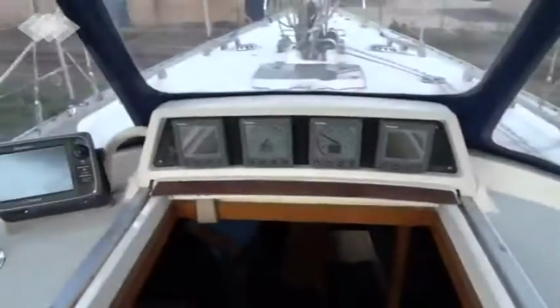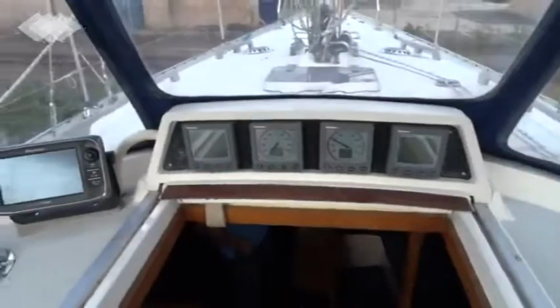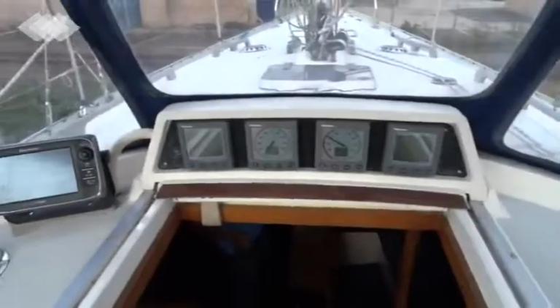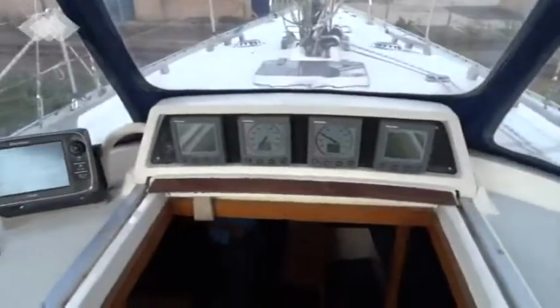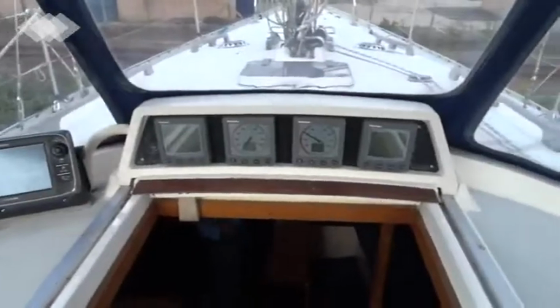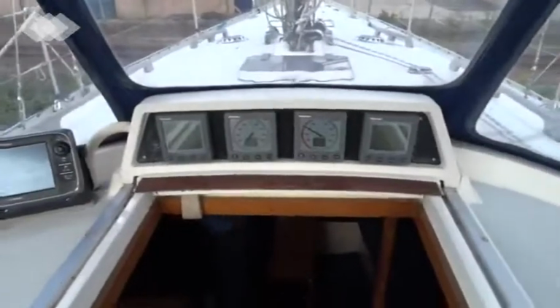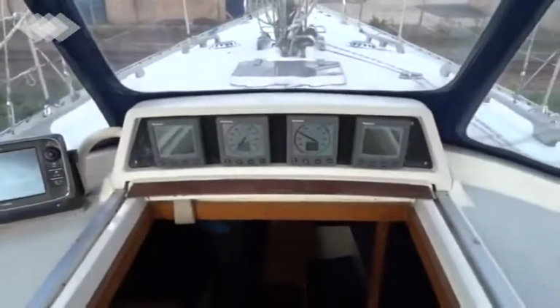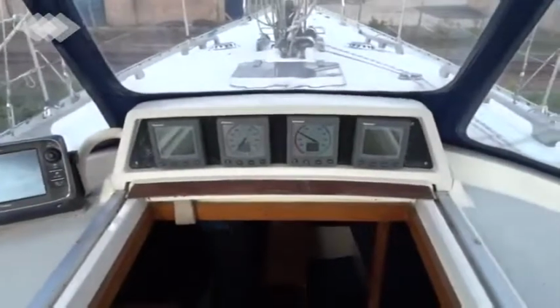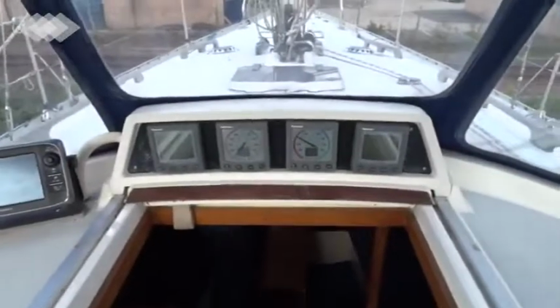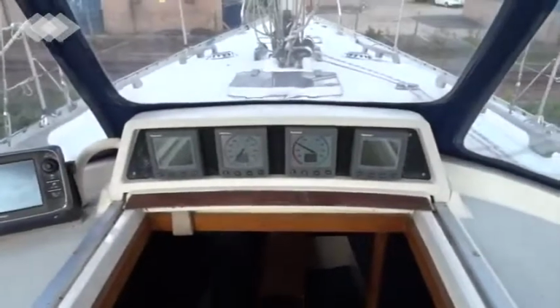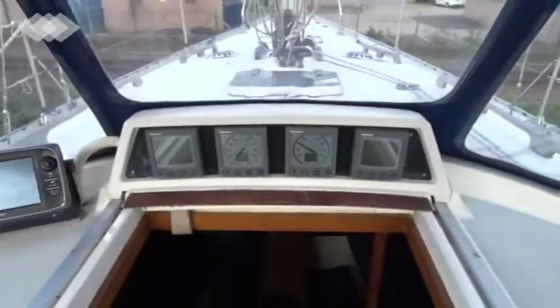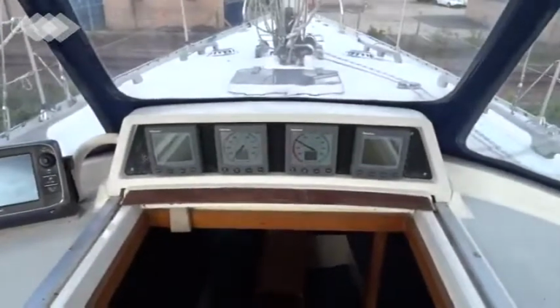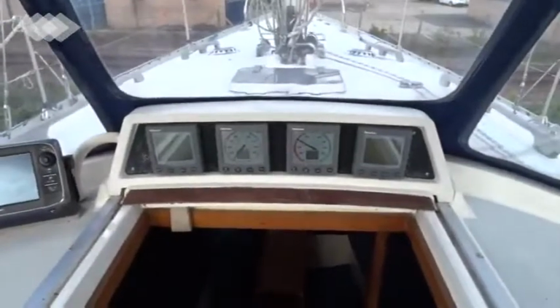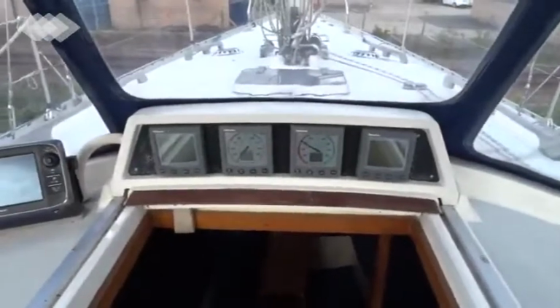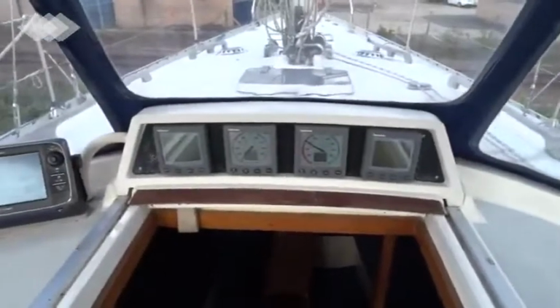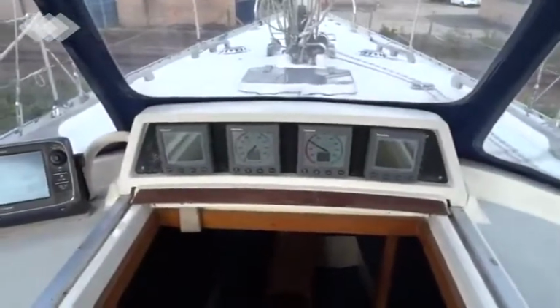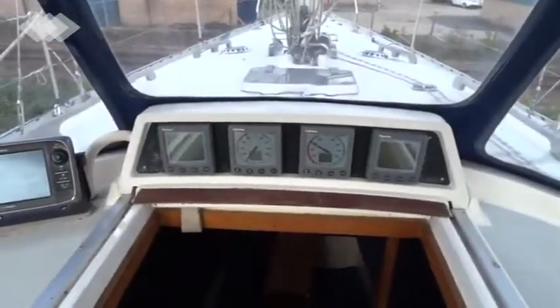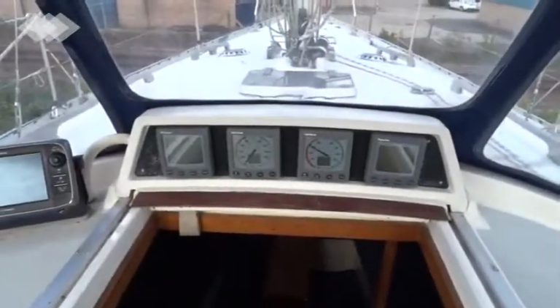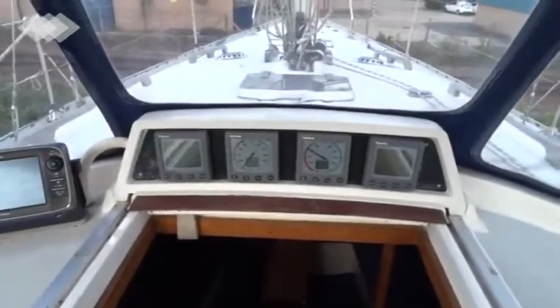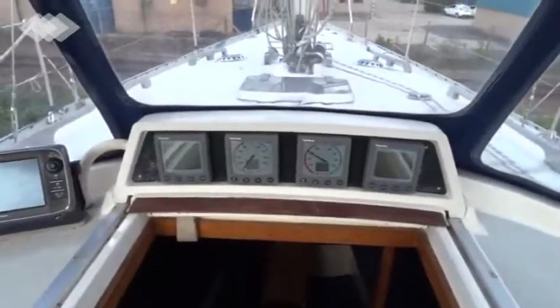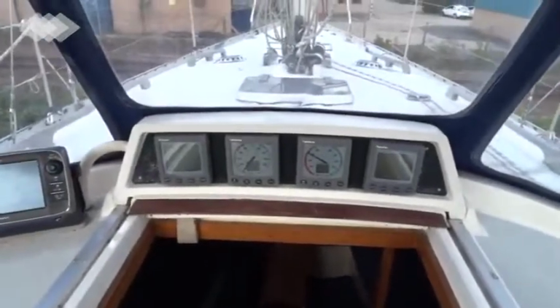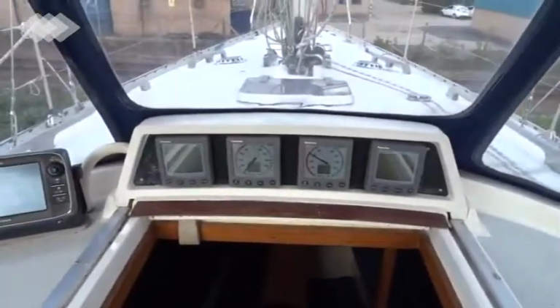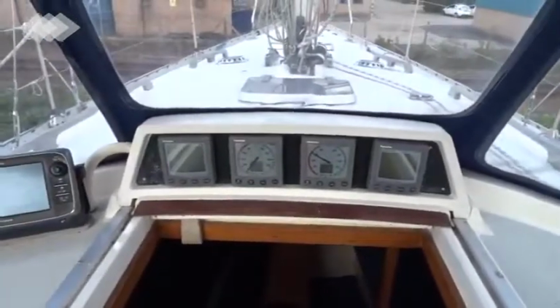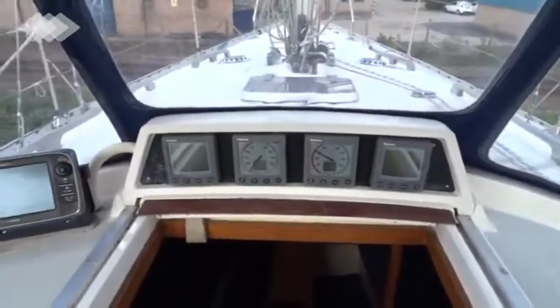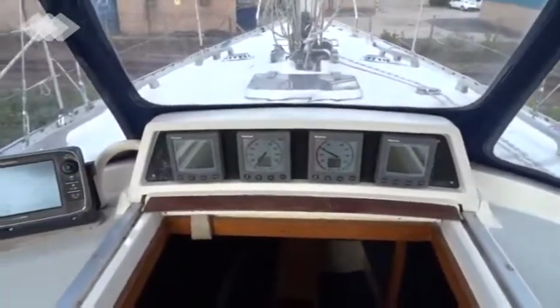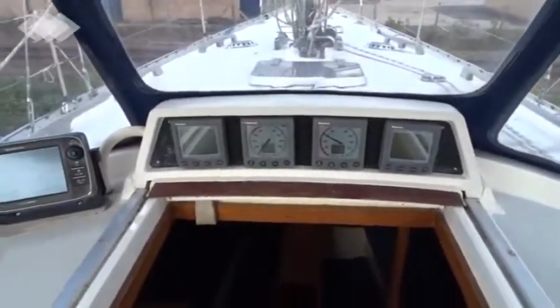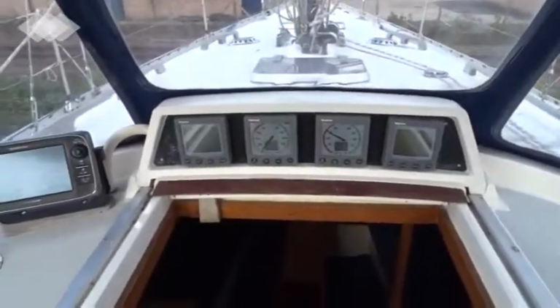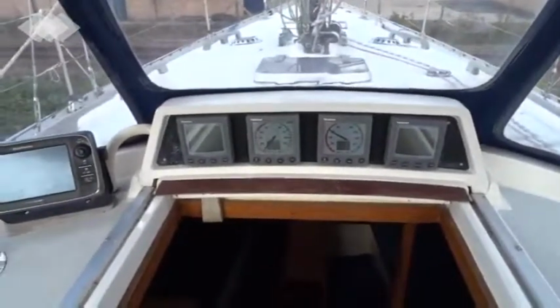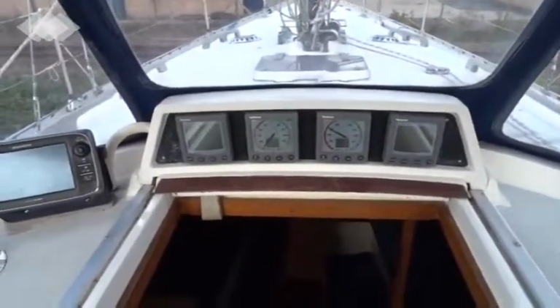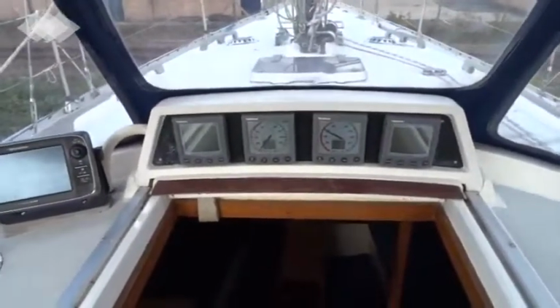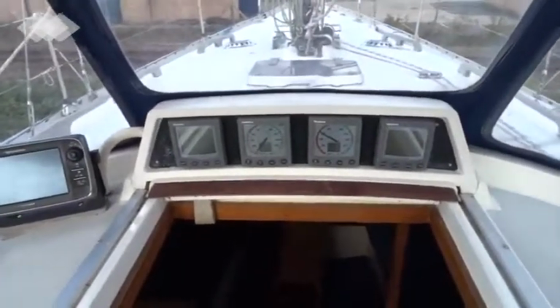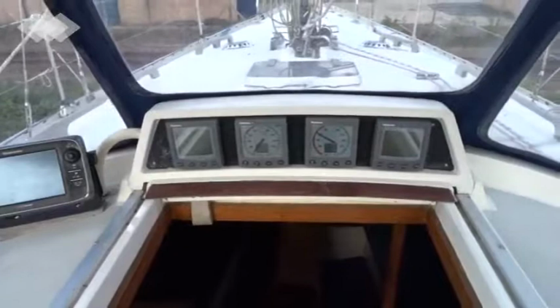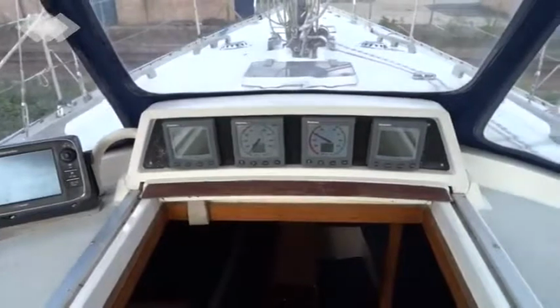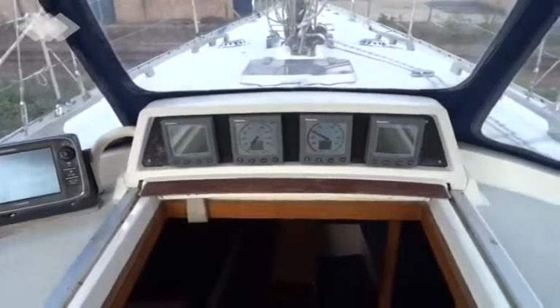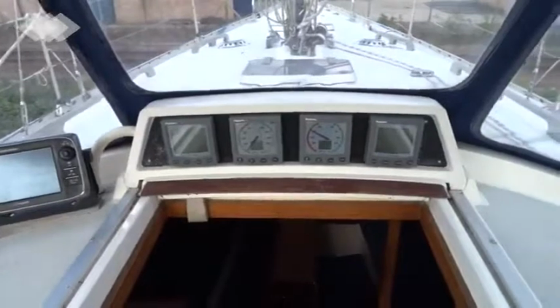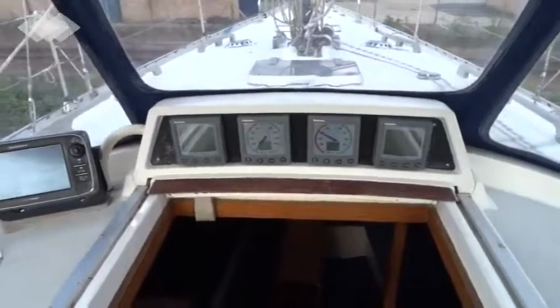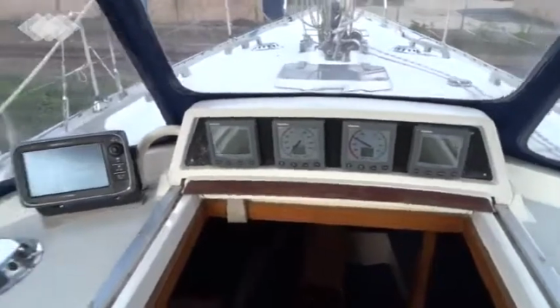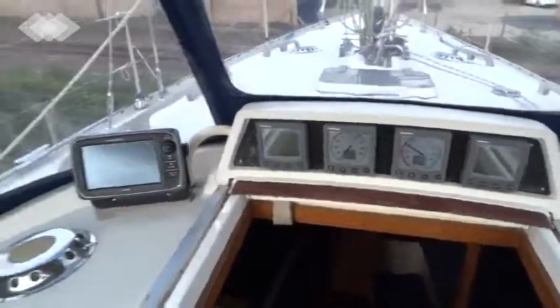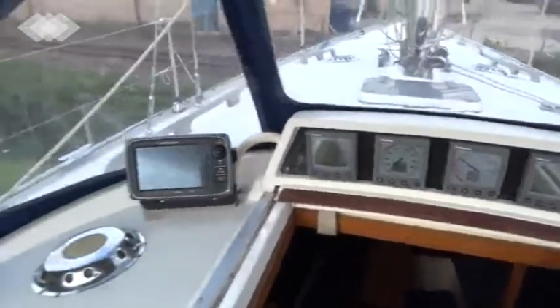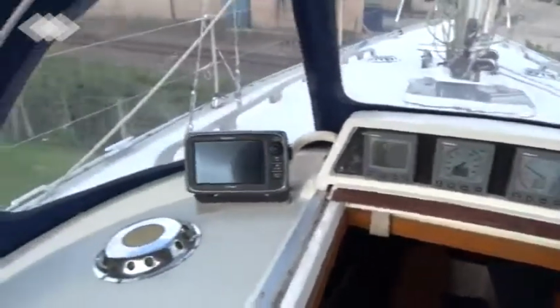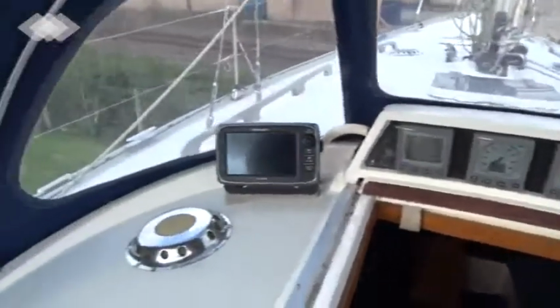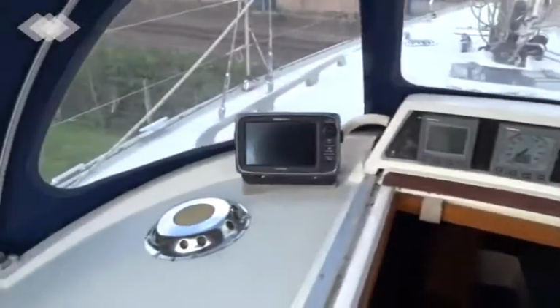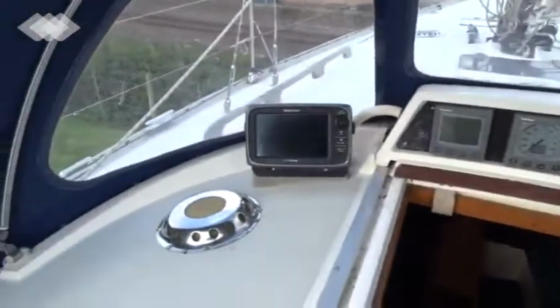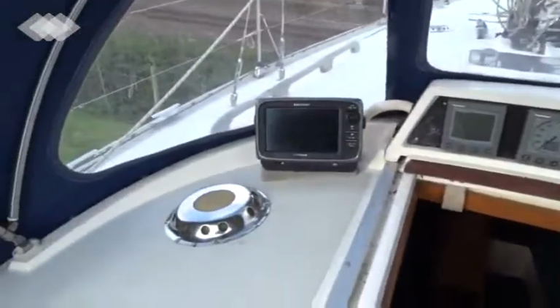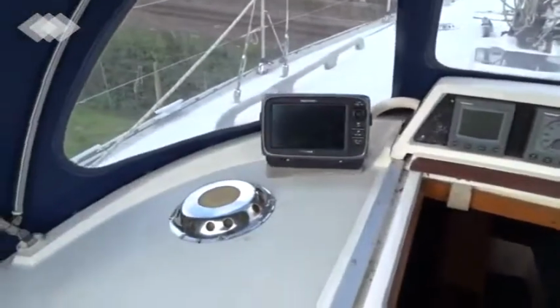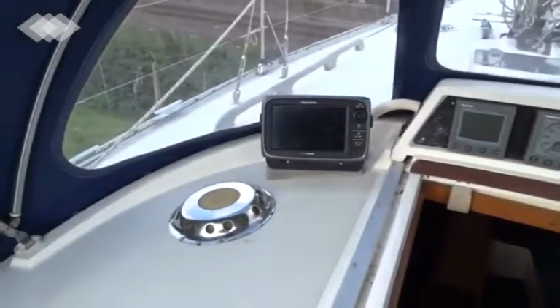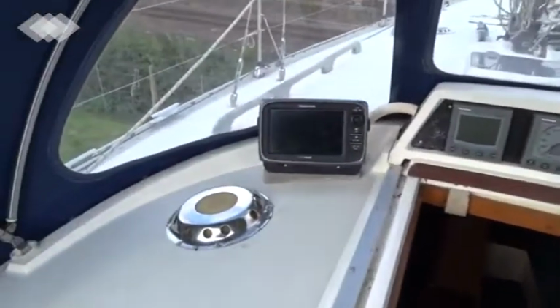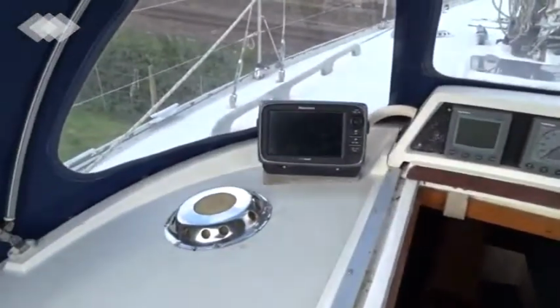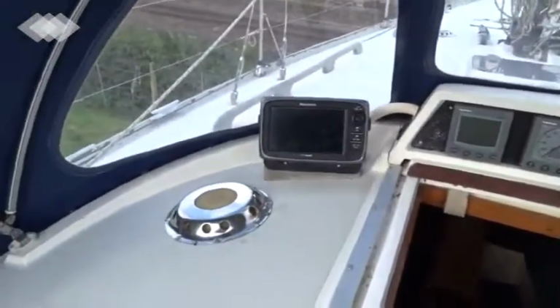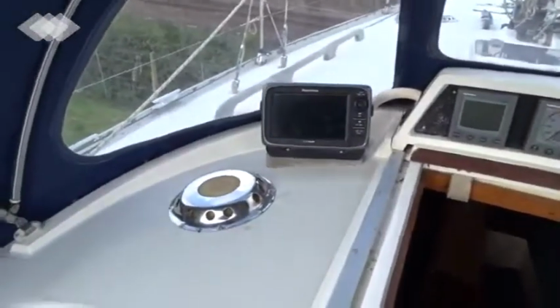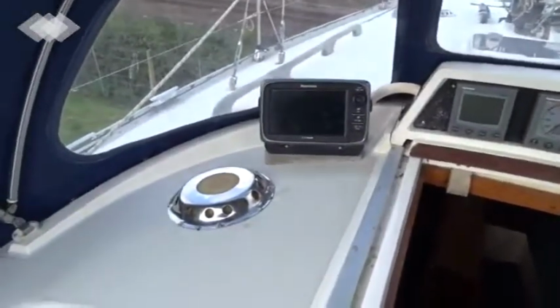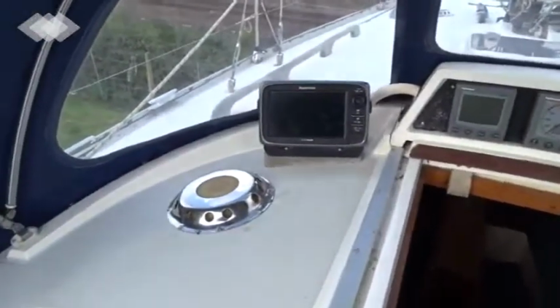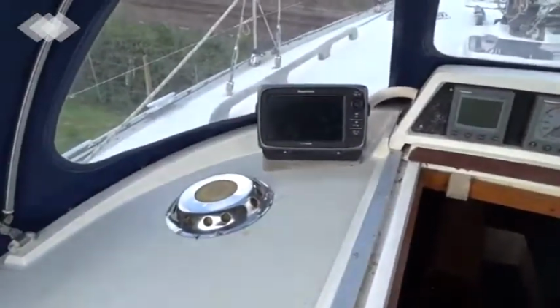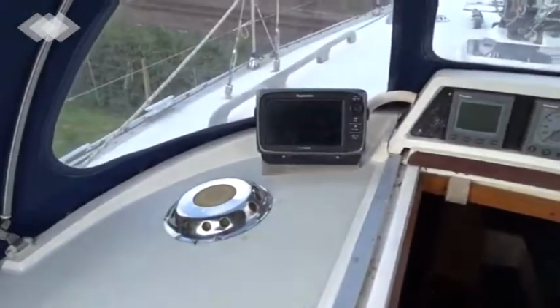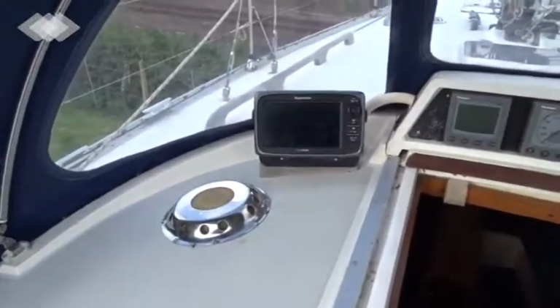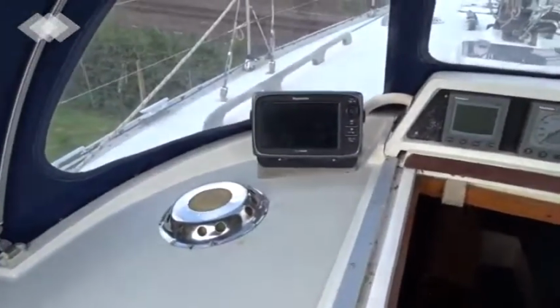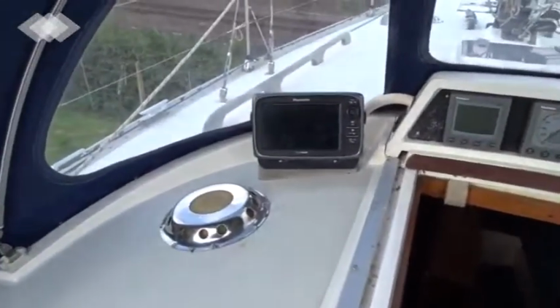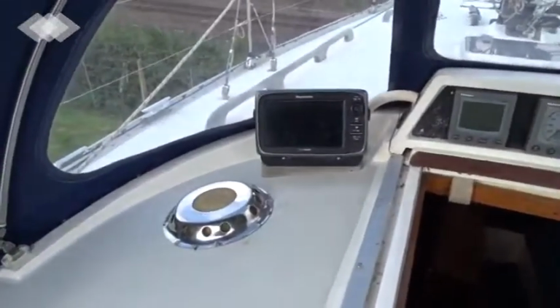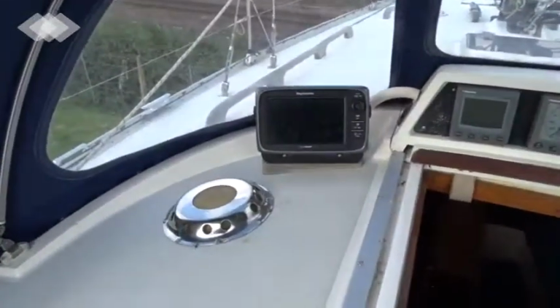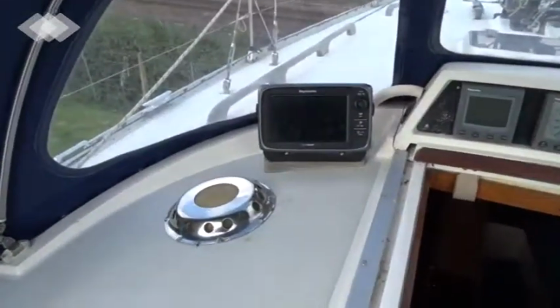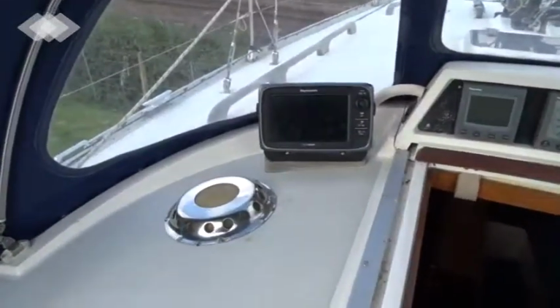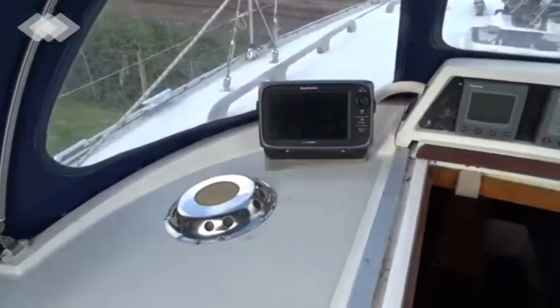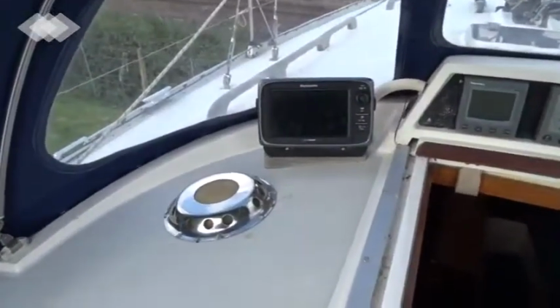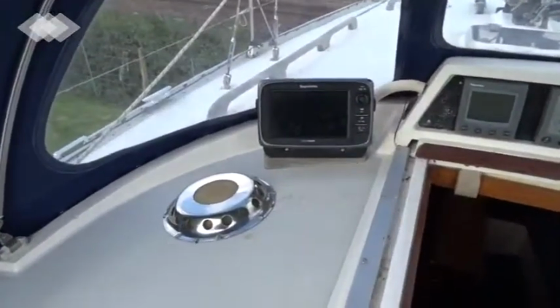Full bank of instrumentation including log, depth, wind, and also a chart plotter from Ray Marine.